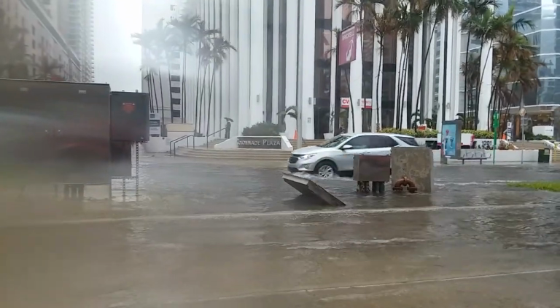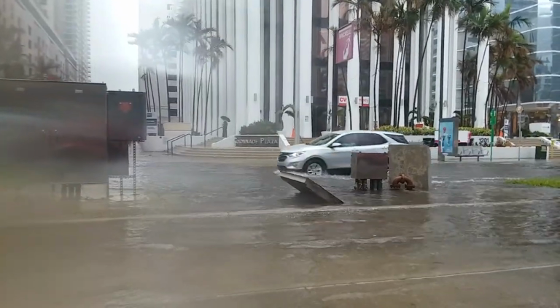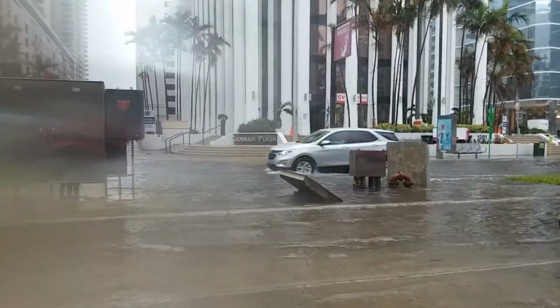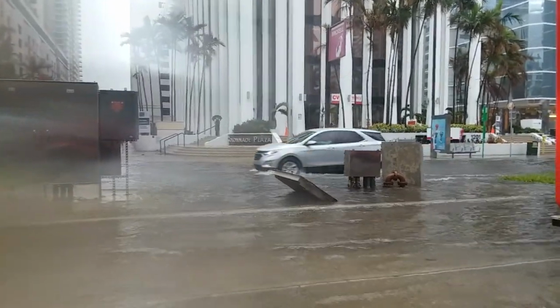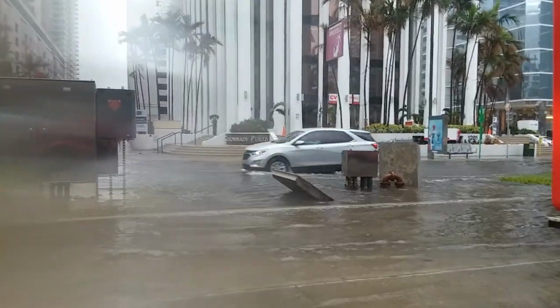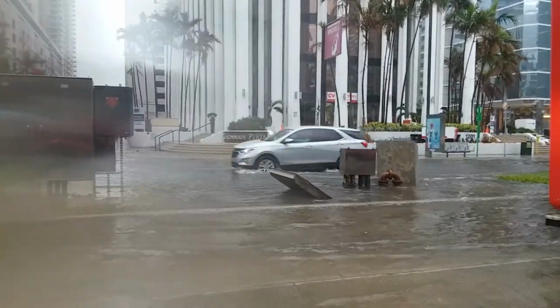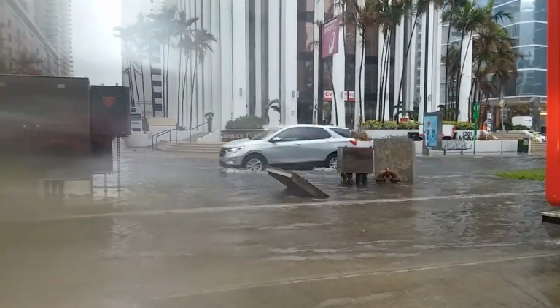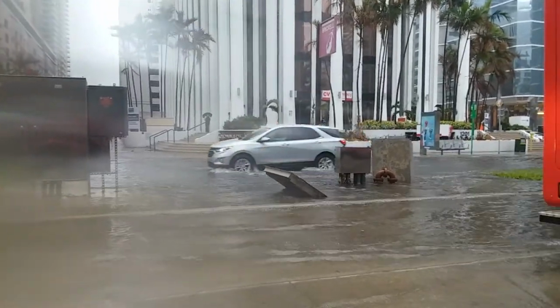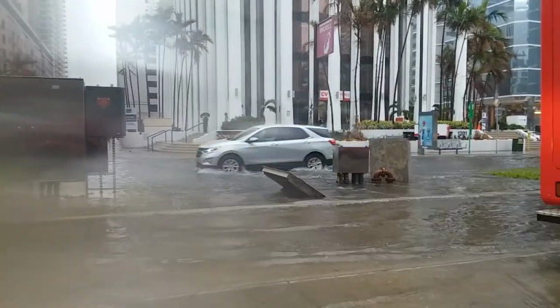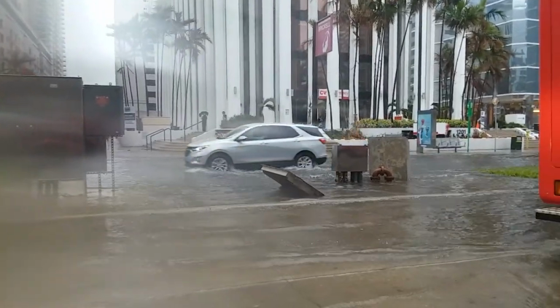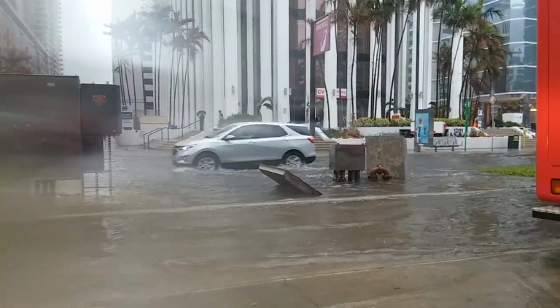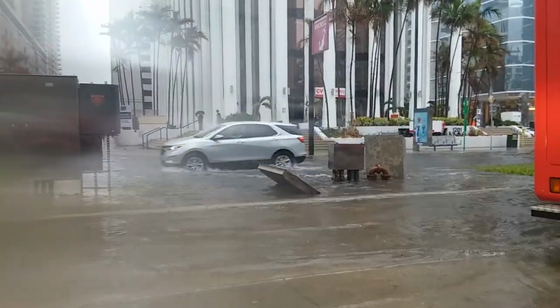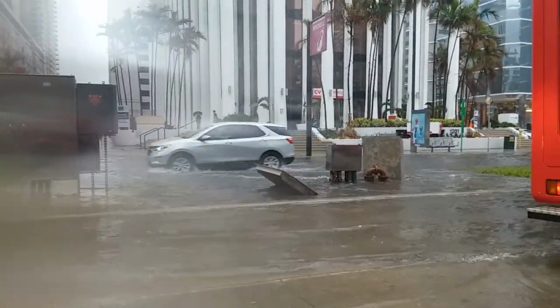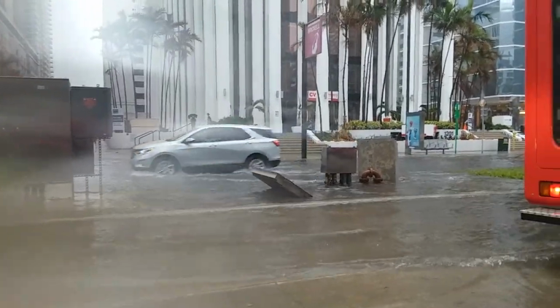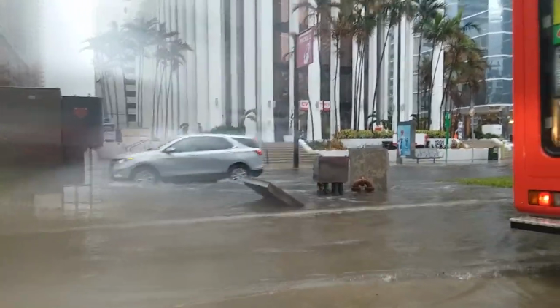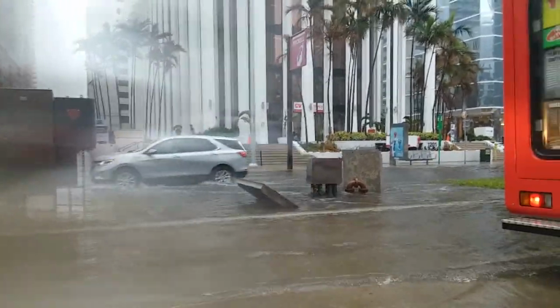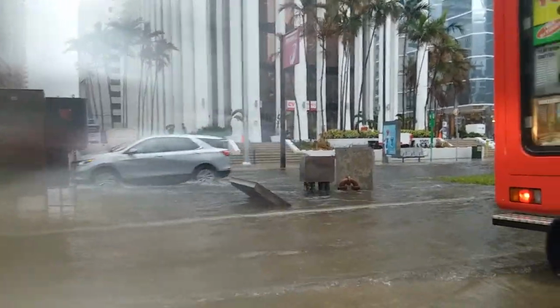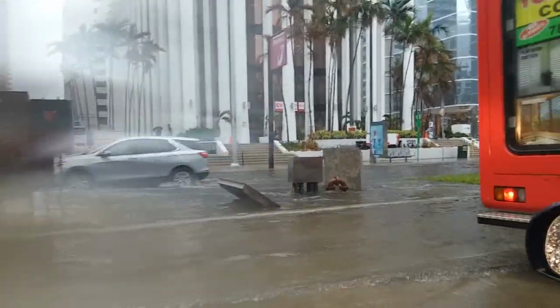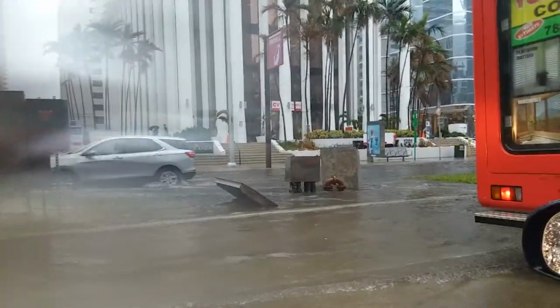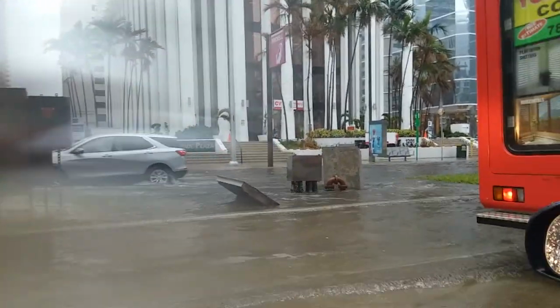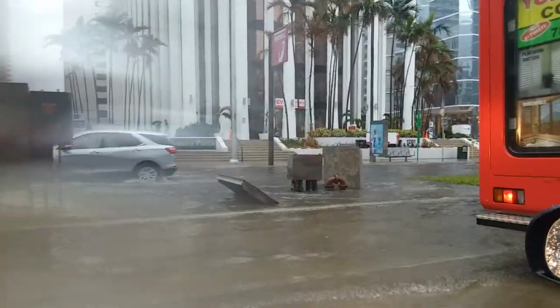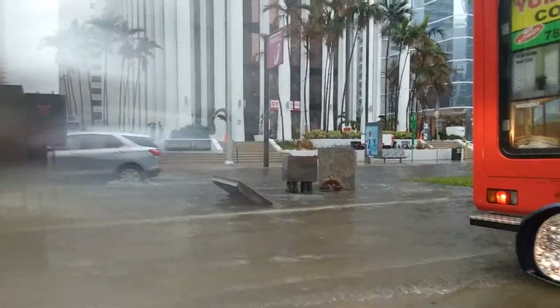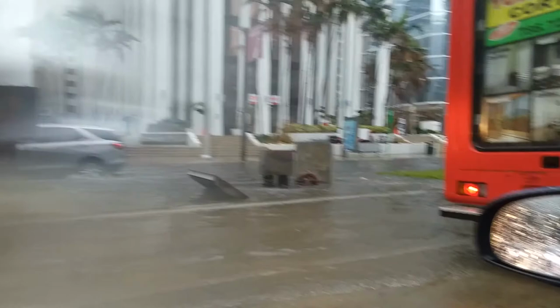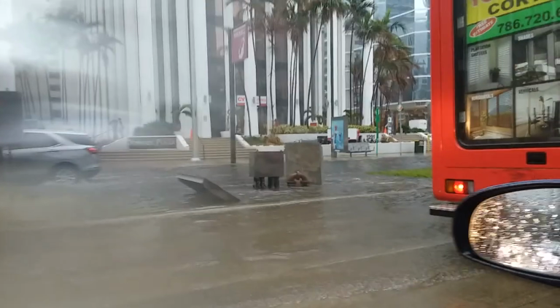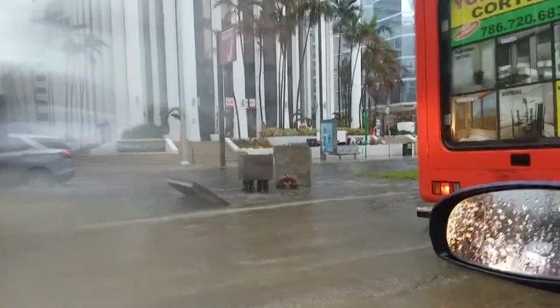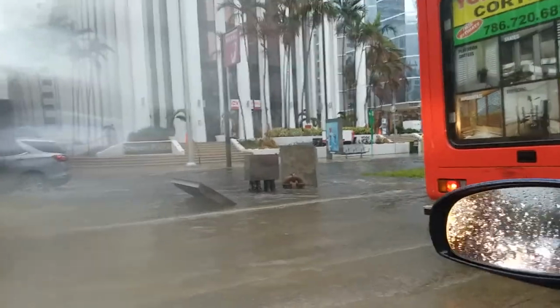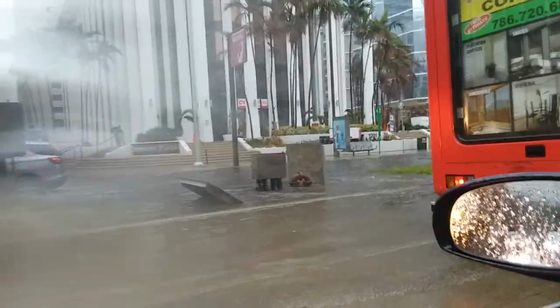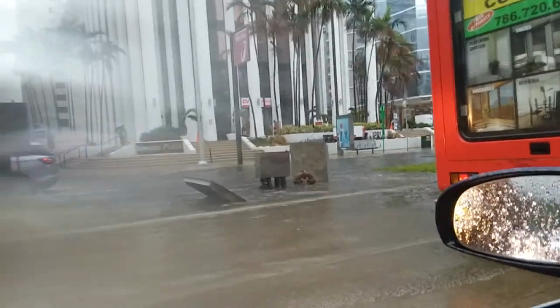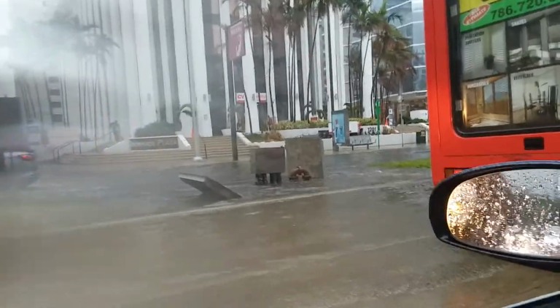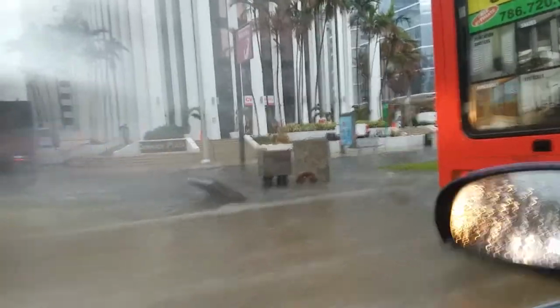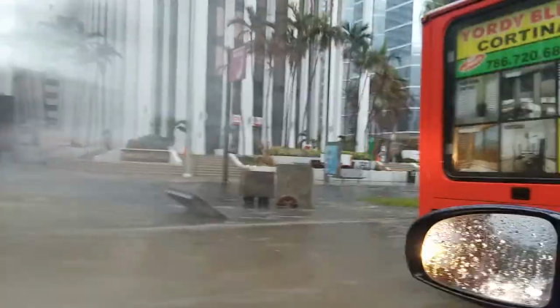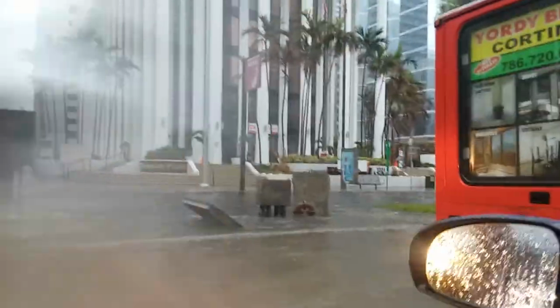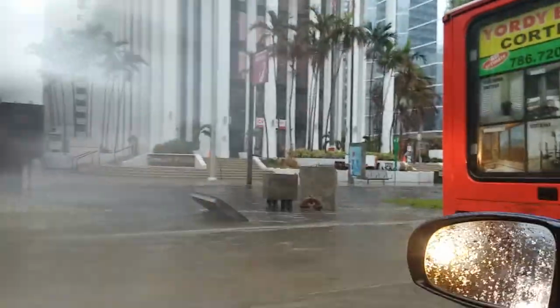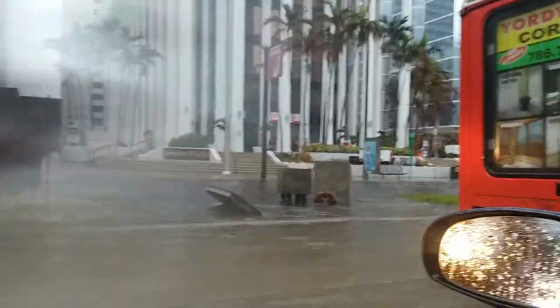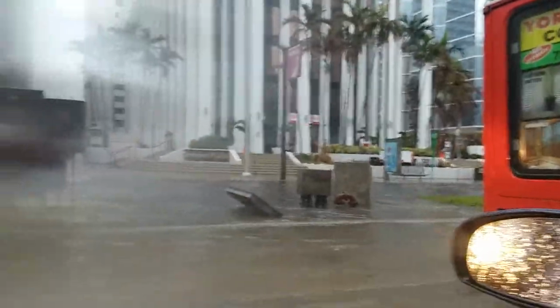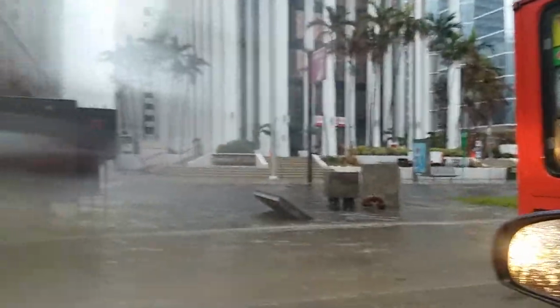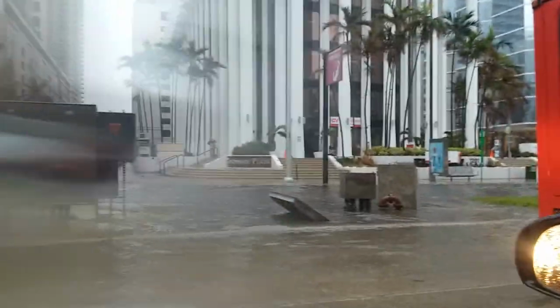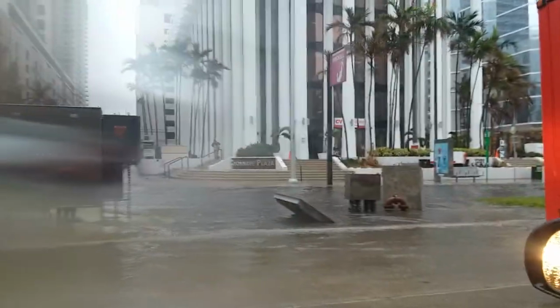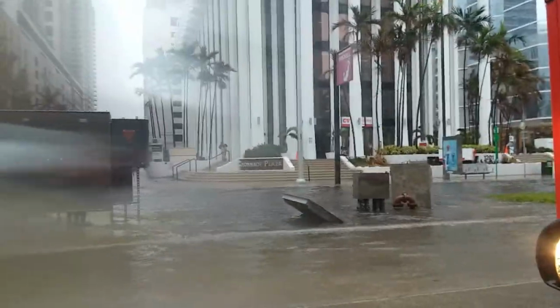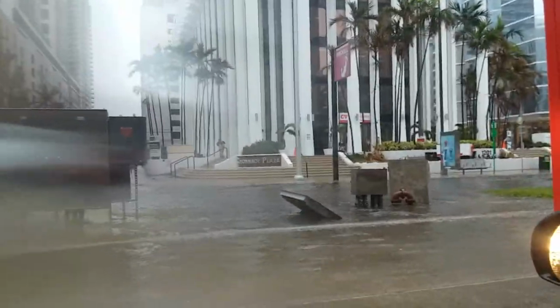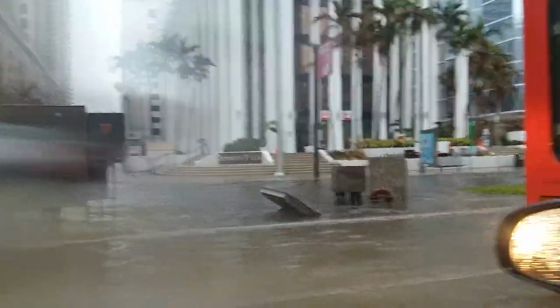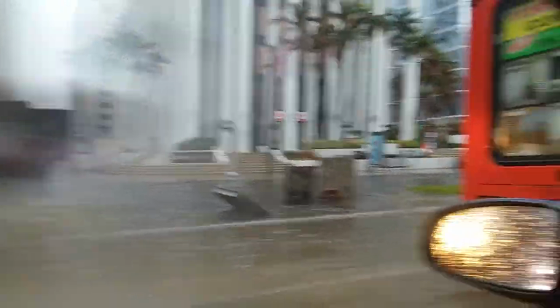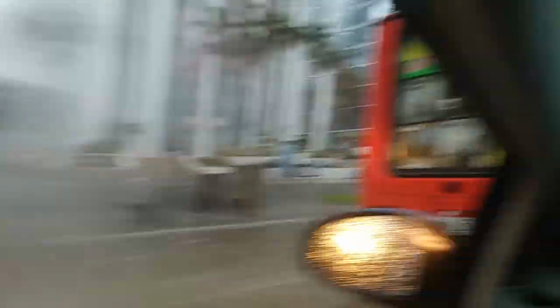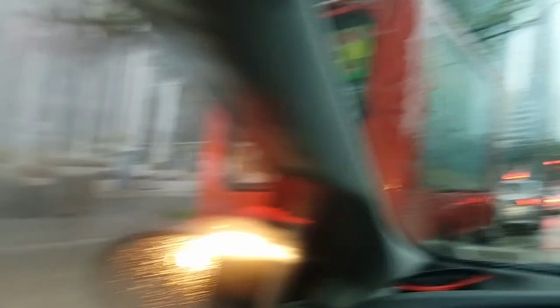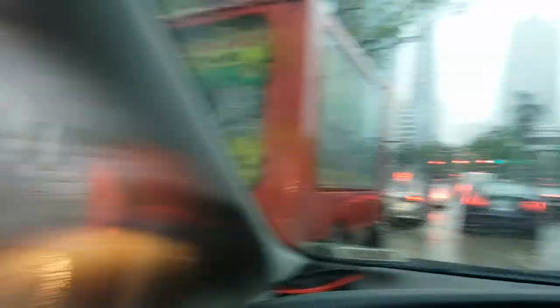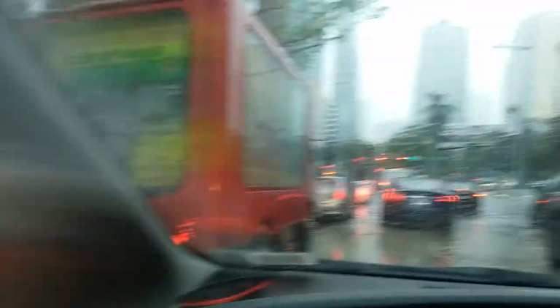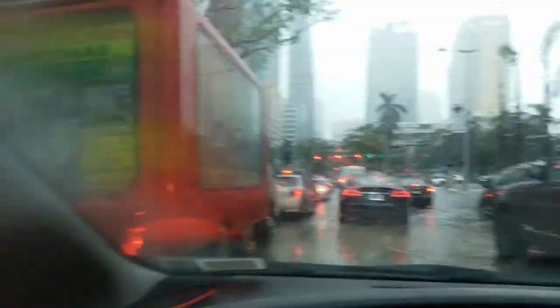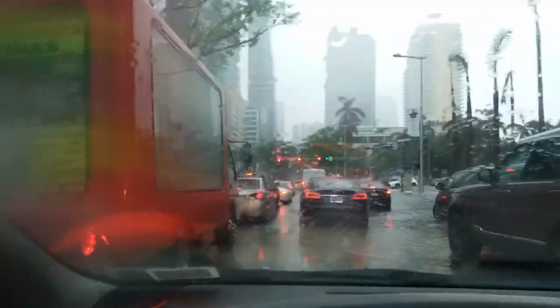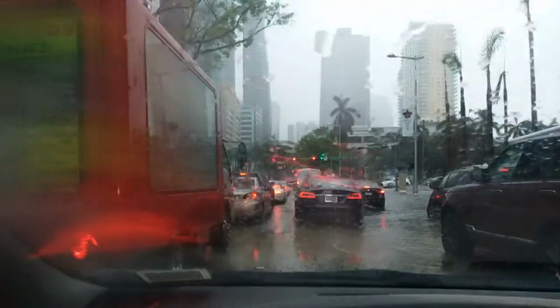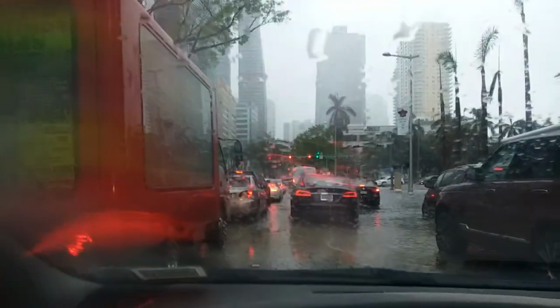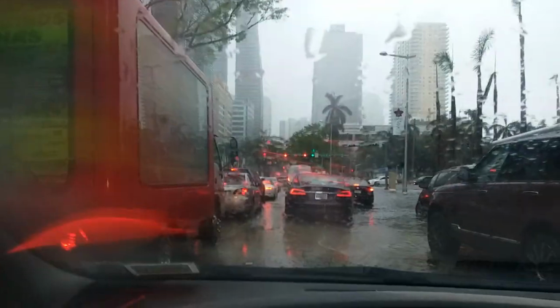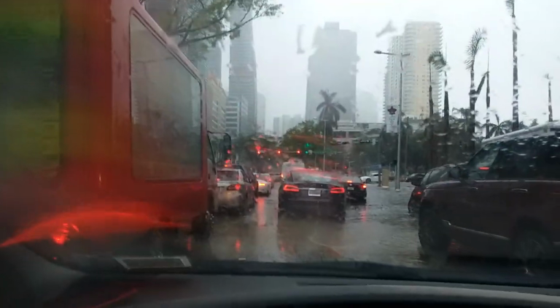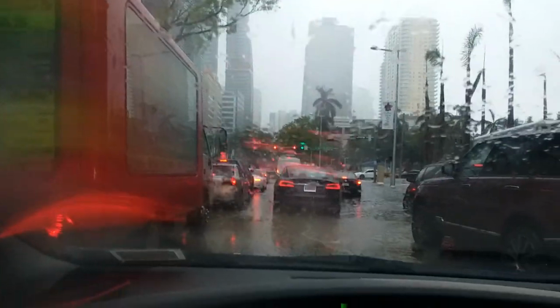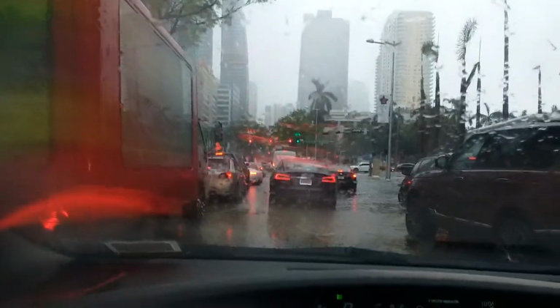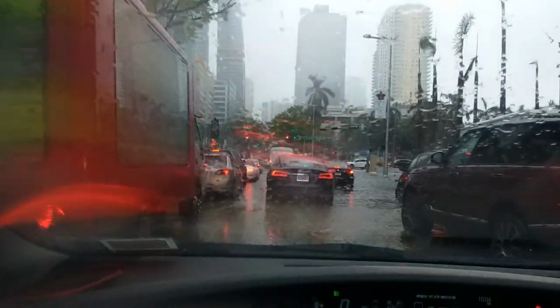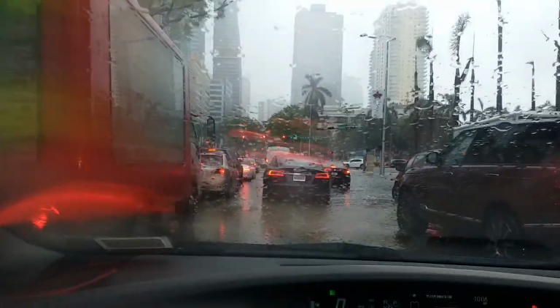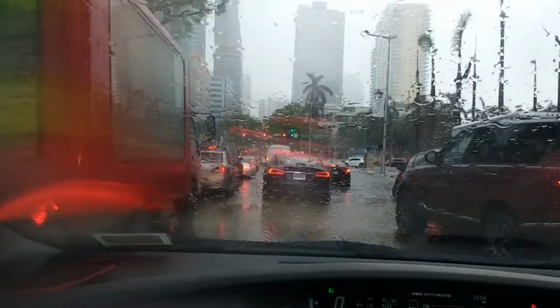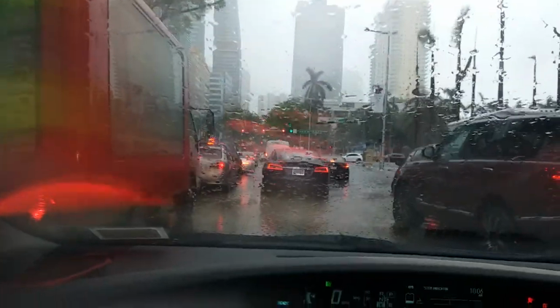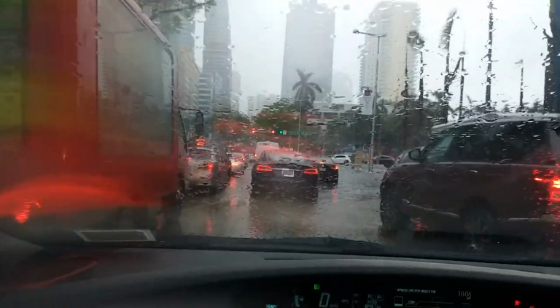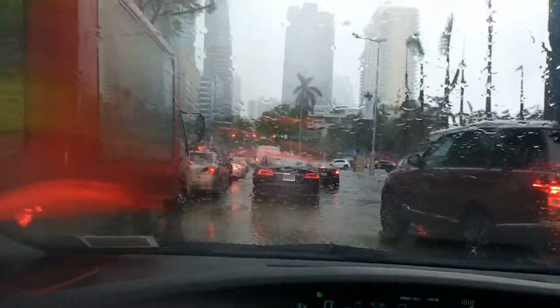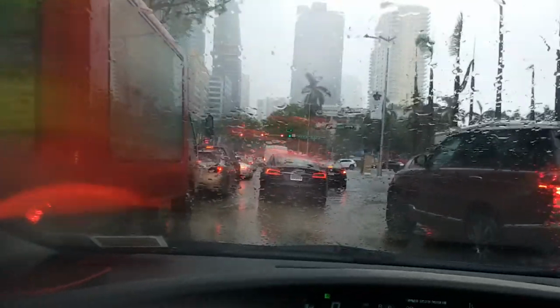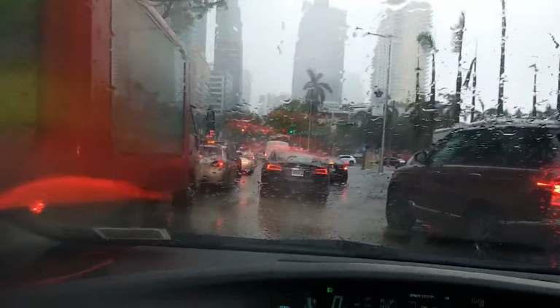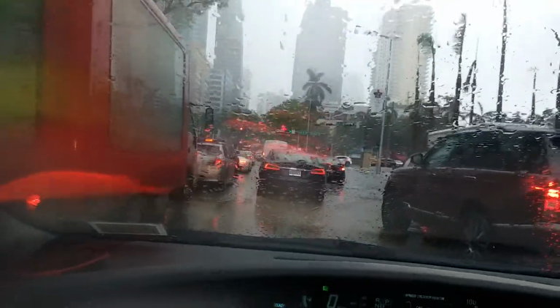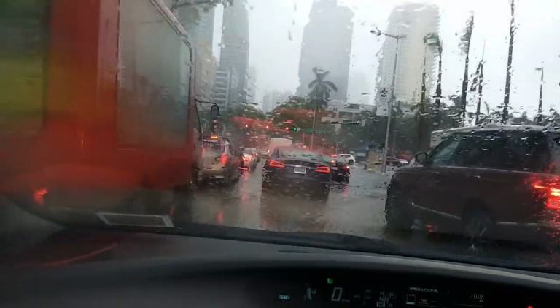This is US 1, Brickell Avenue at 12th Street. Basically up here is Coral Way, 13th Street.